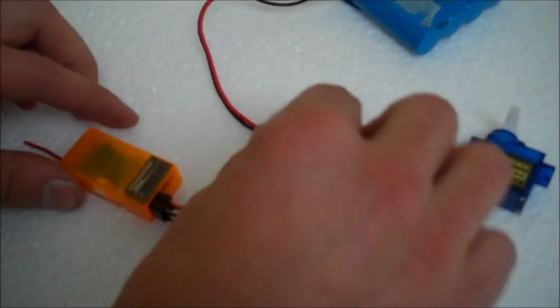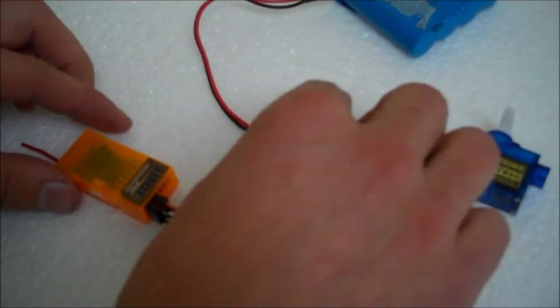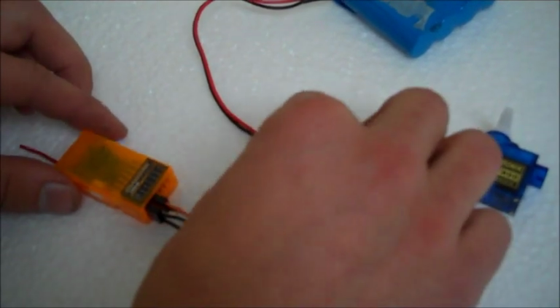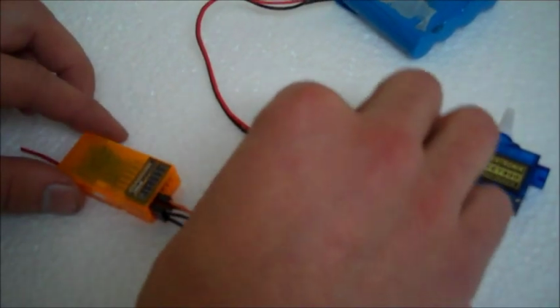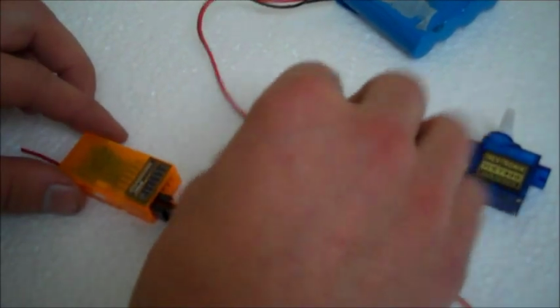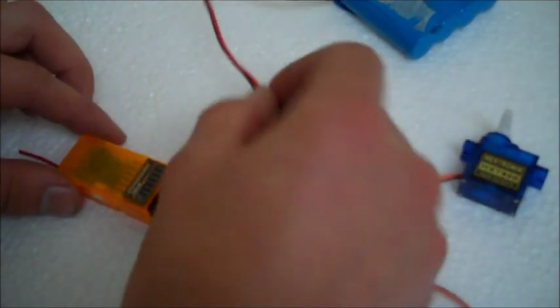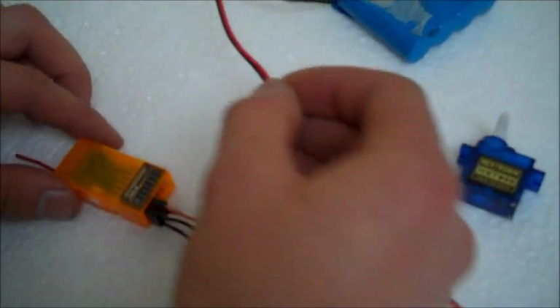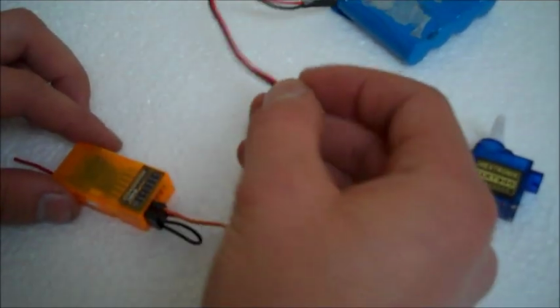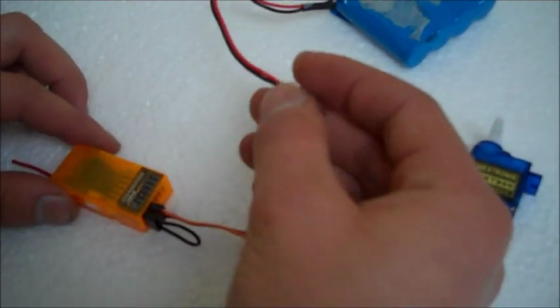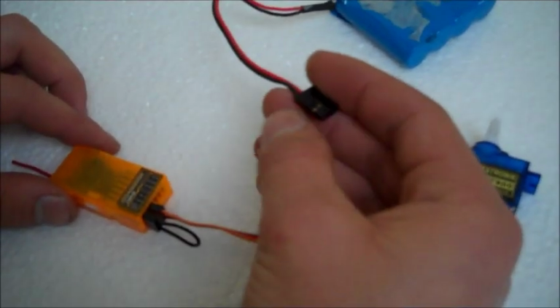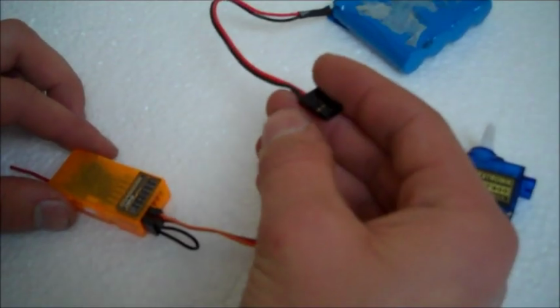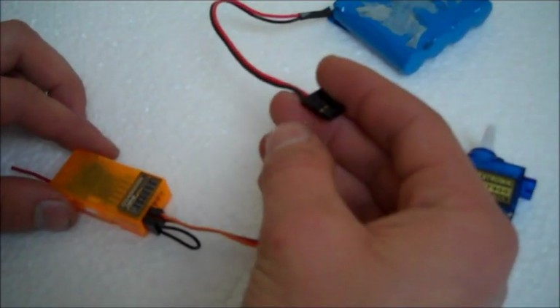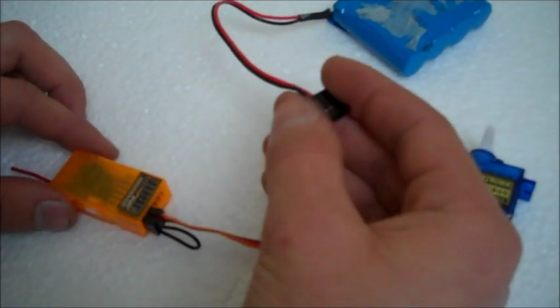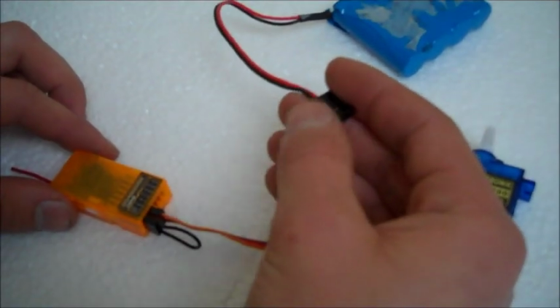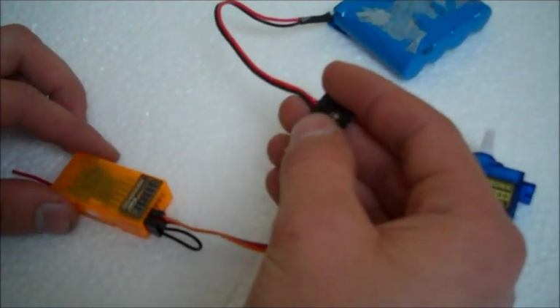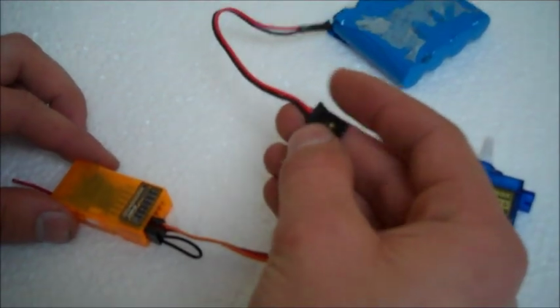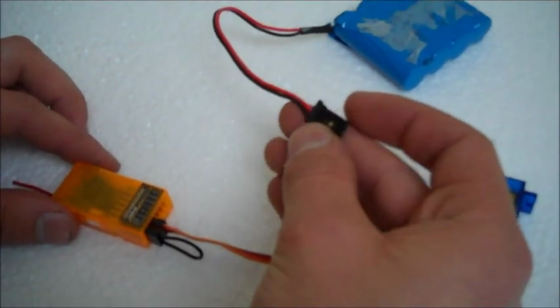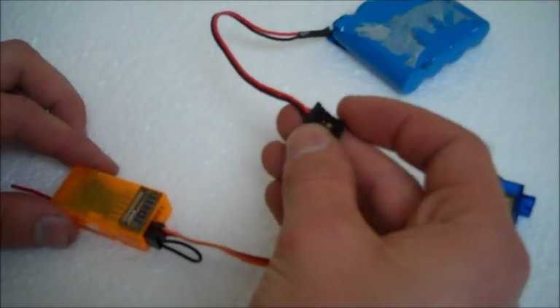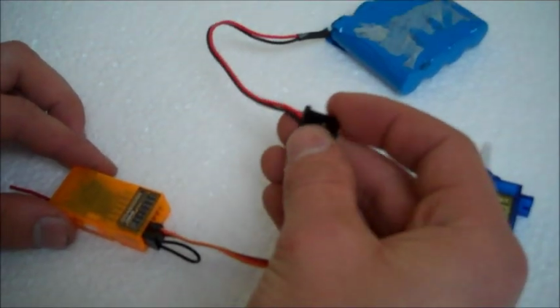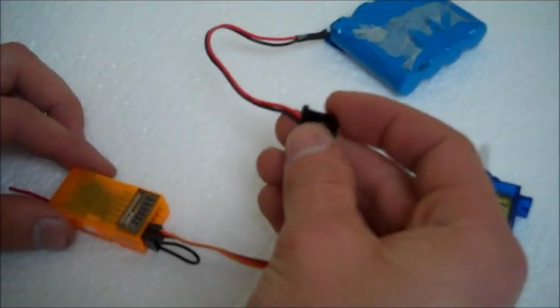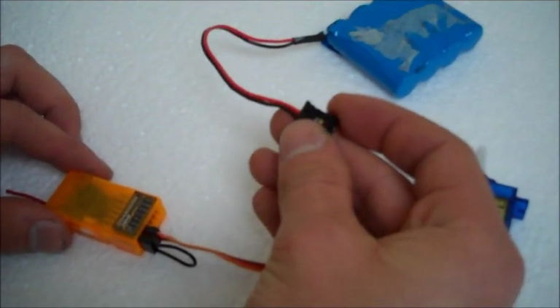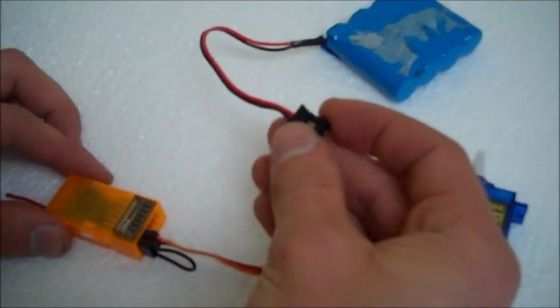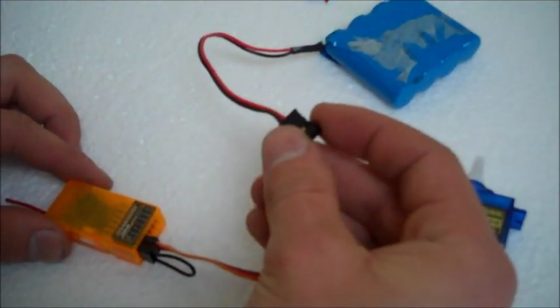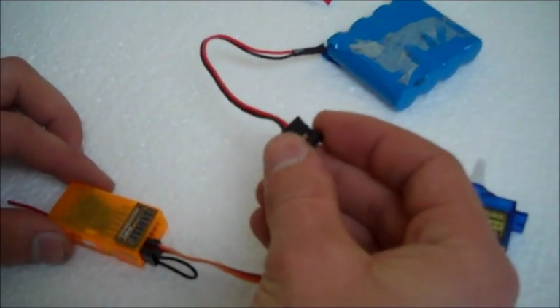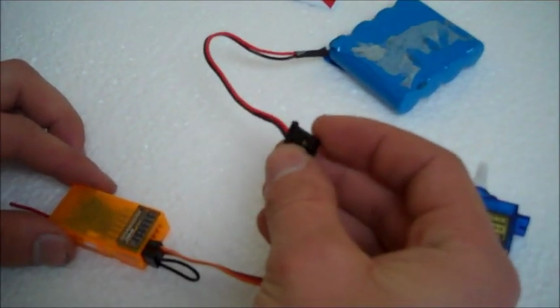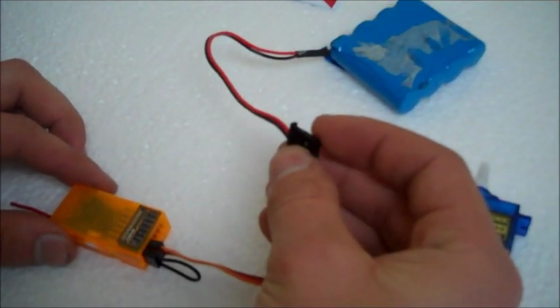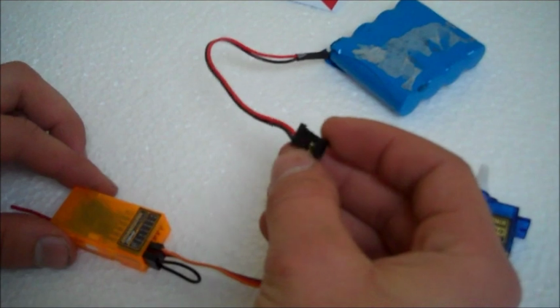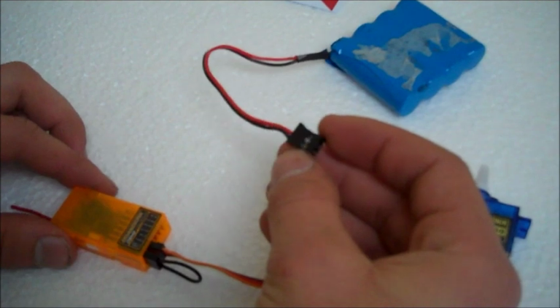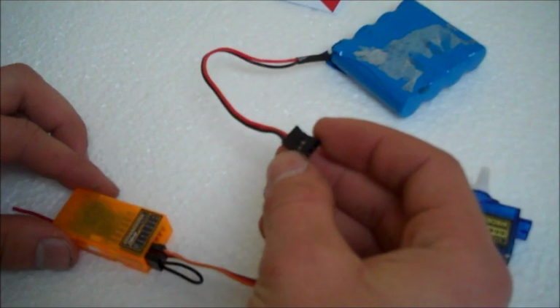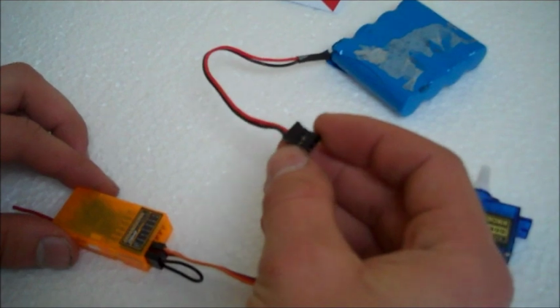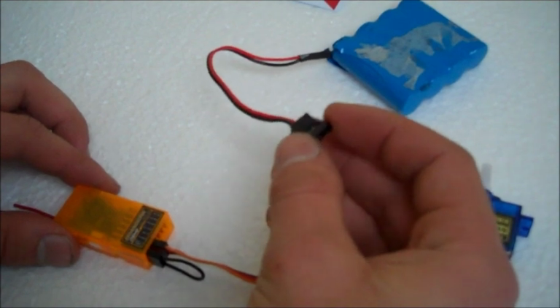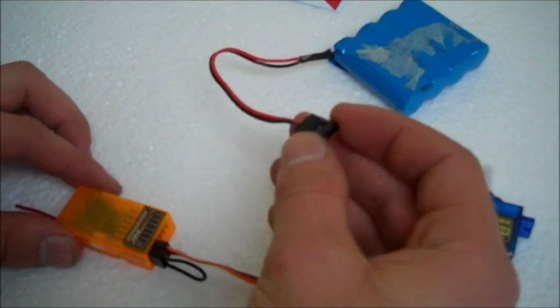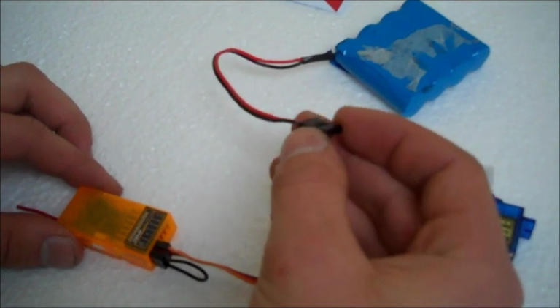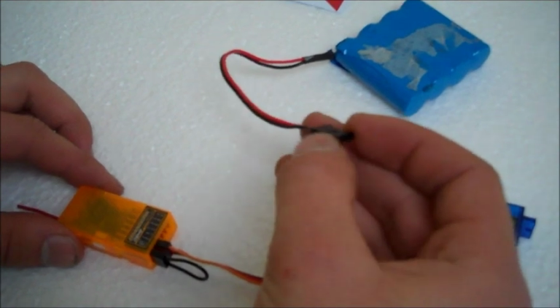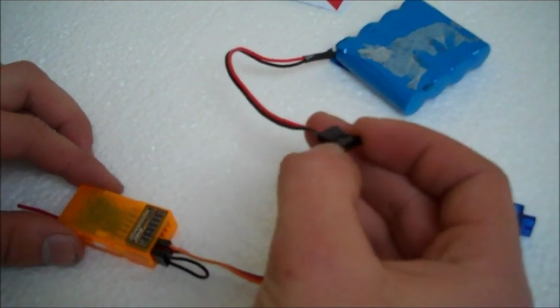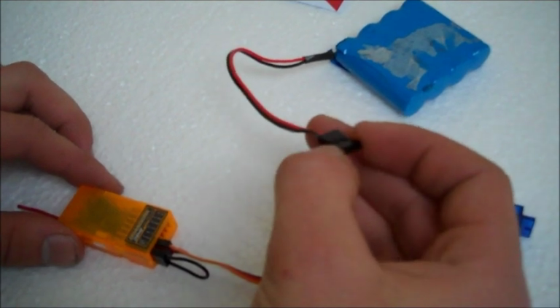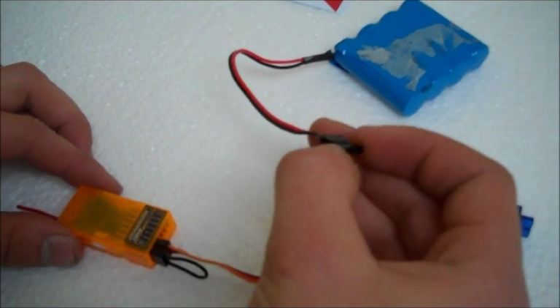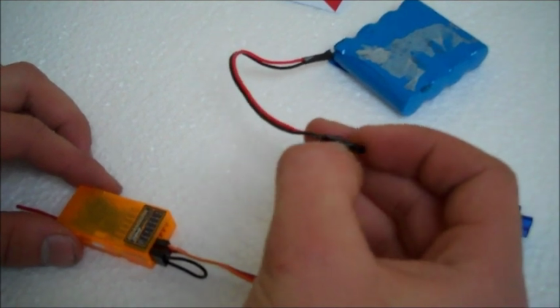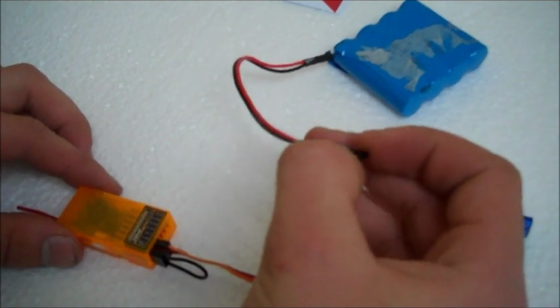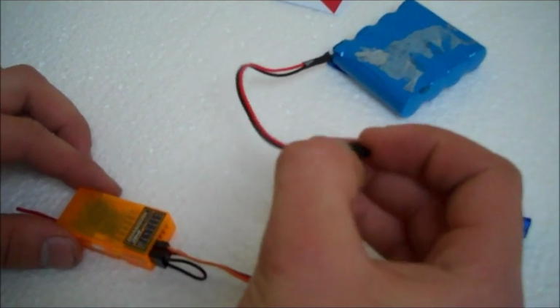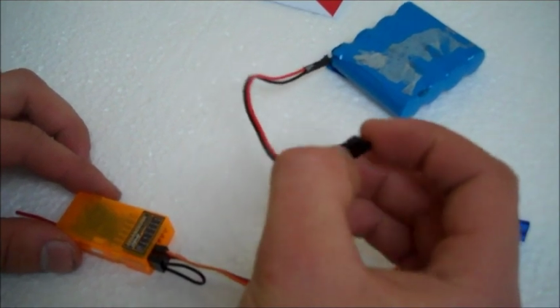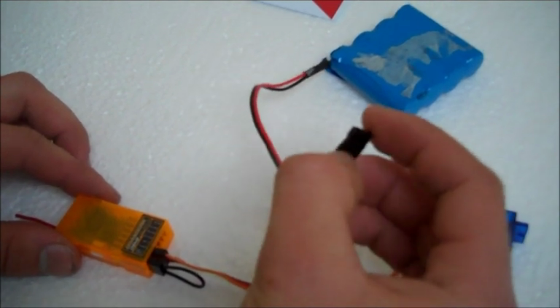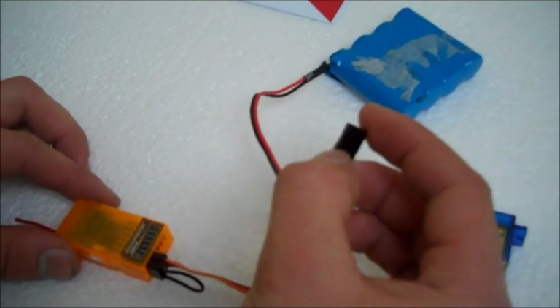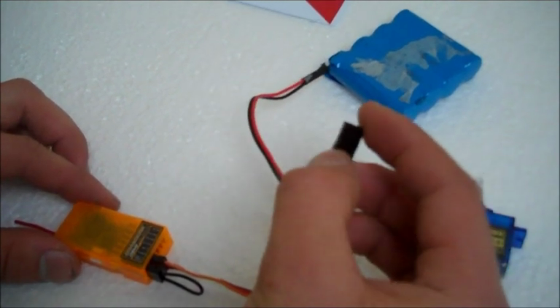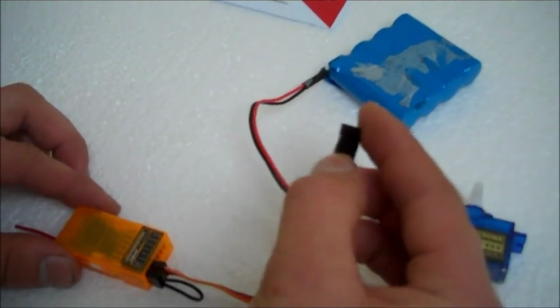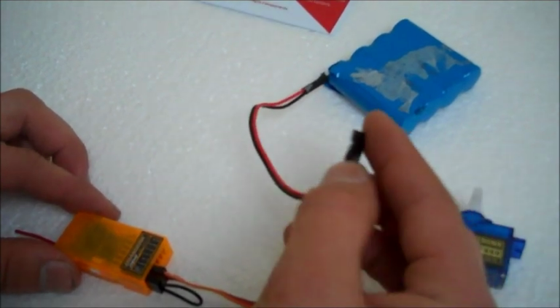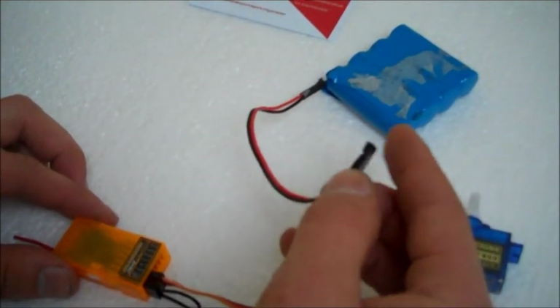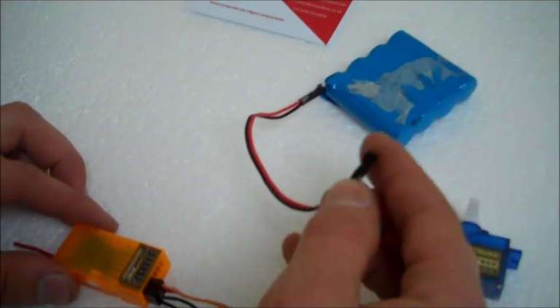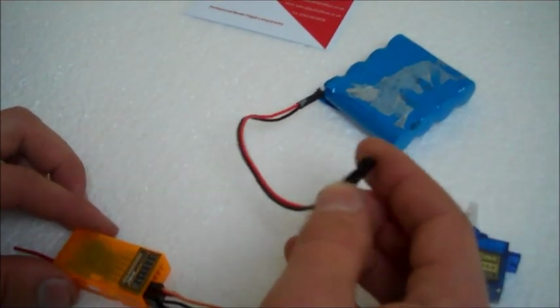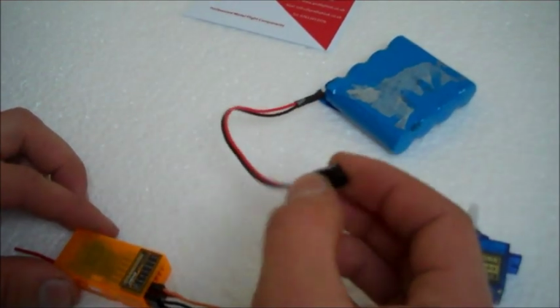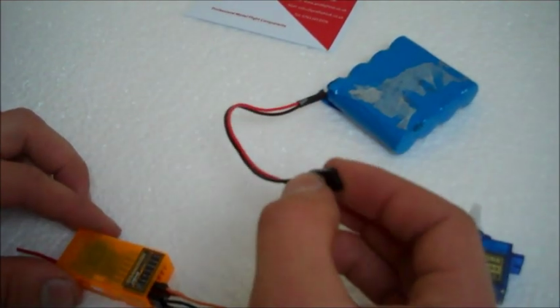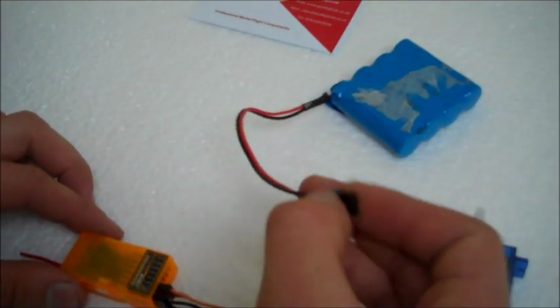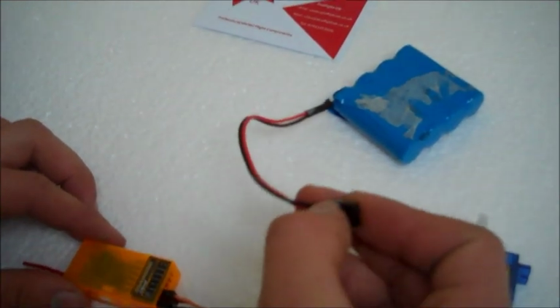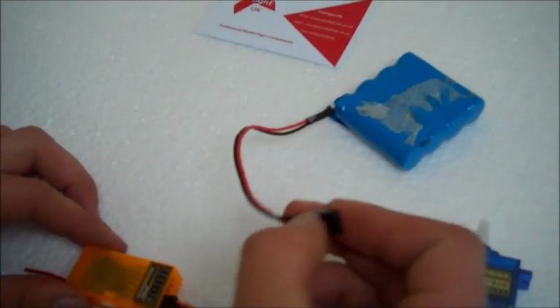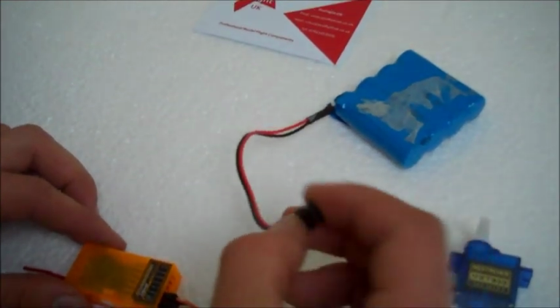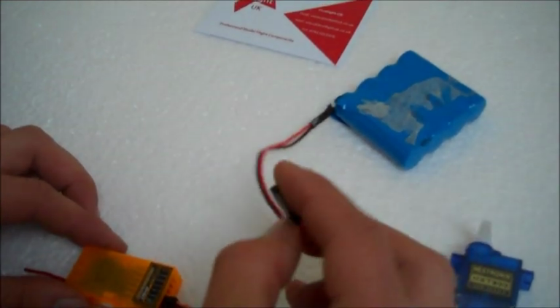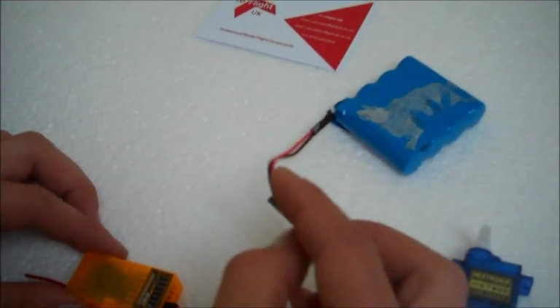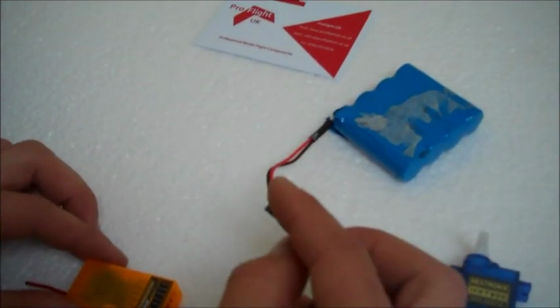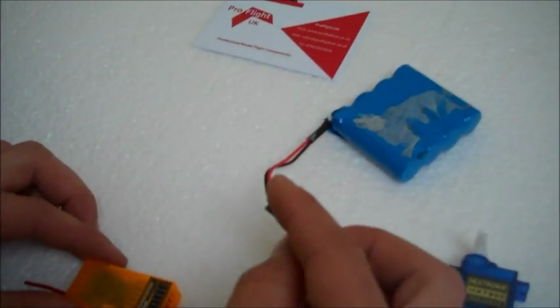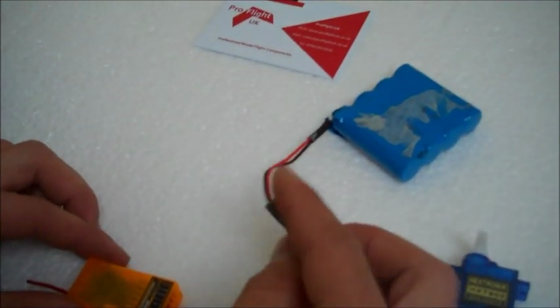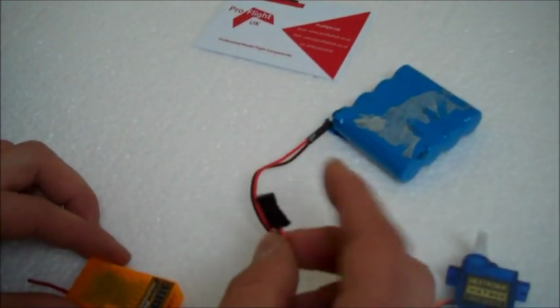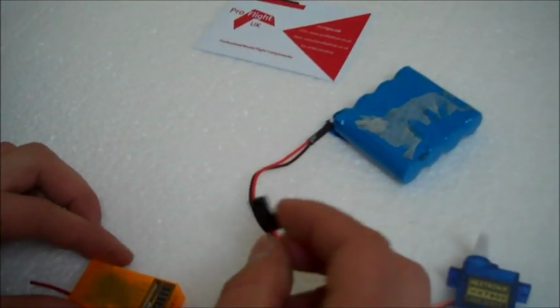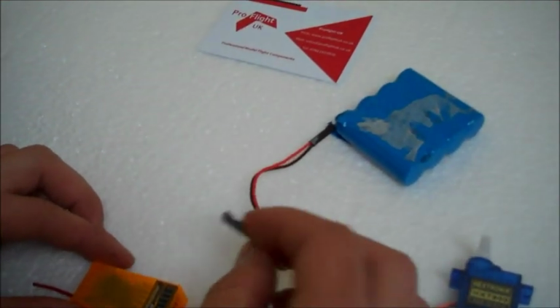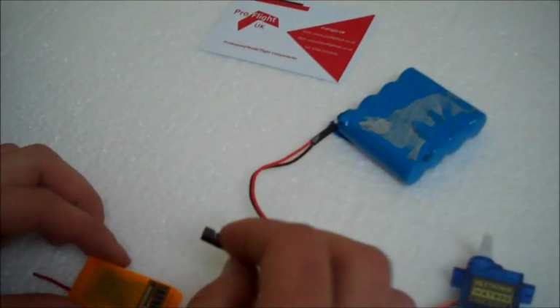You also need an external power source. For this test I'm just going to use a standard nickel metal hydride 4.8 volt receiver pack.